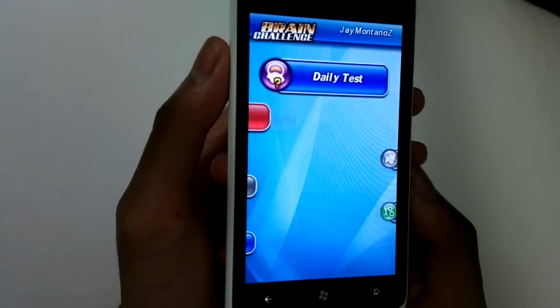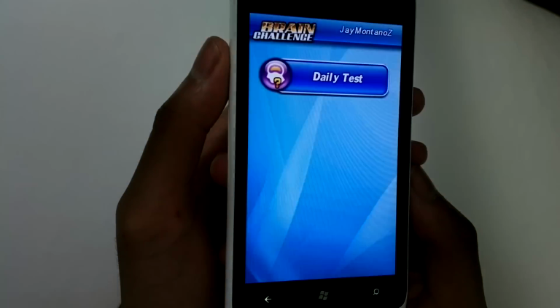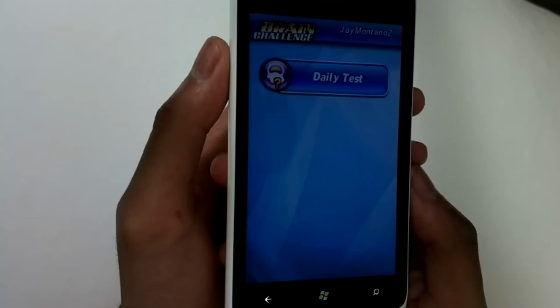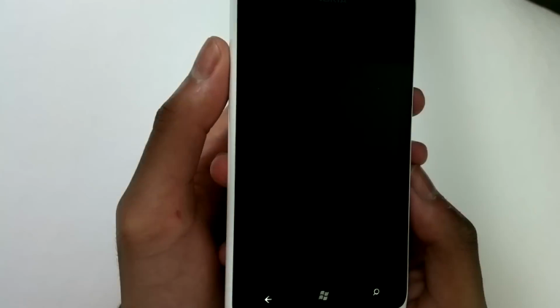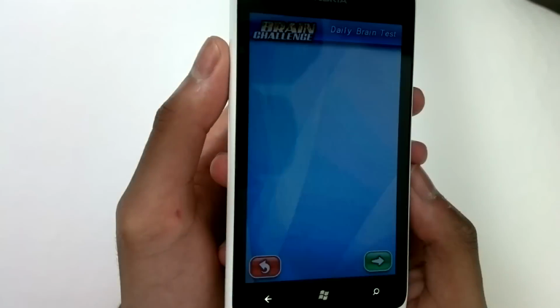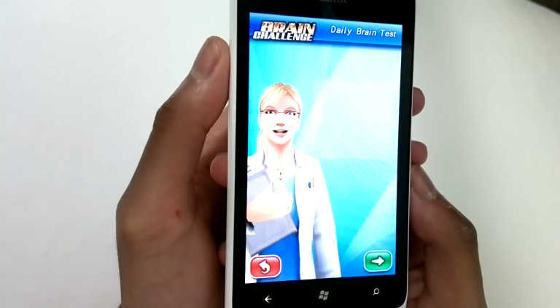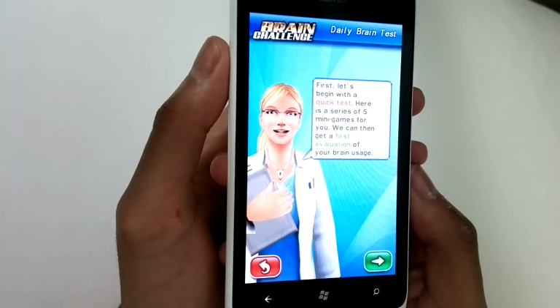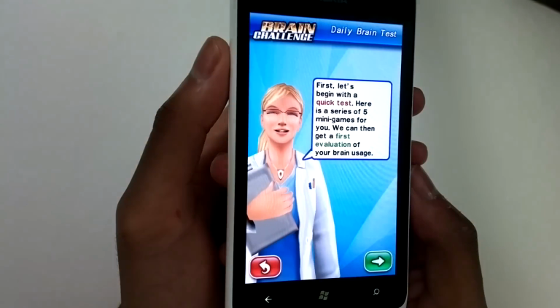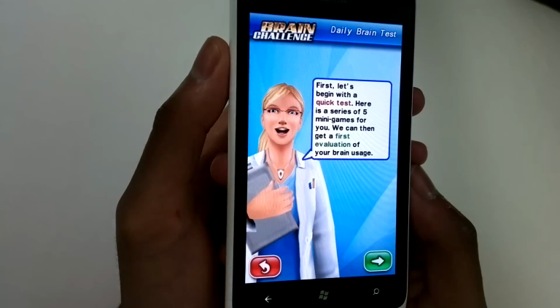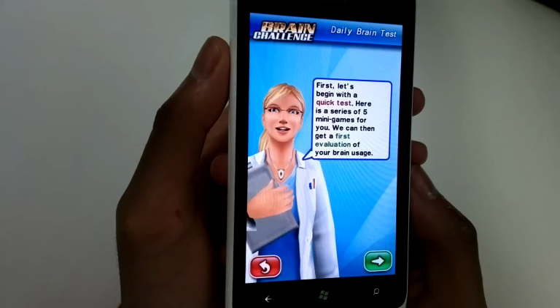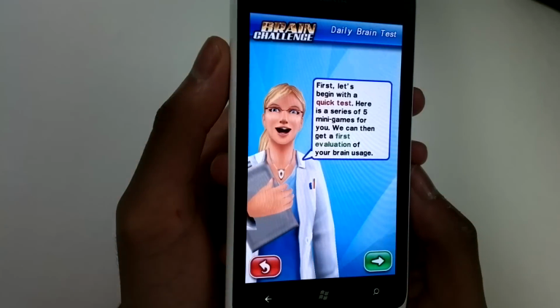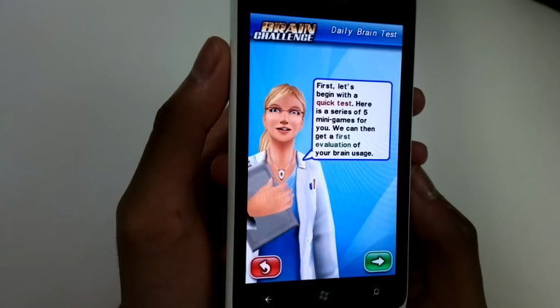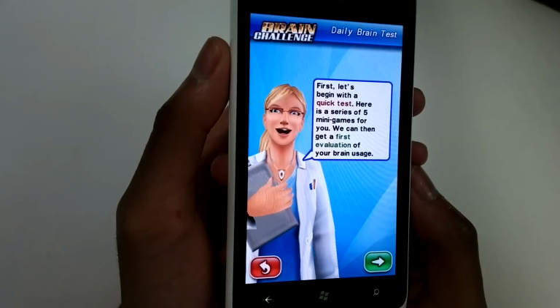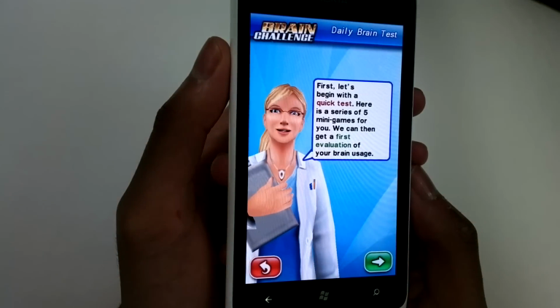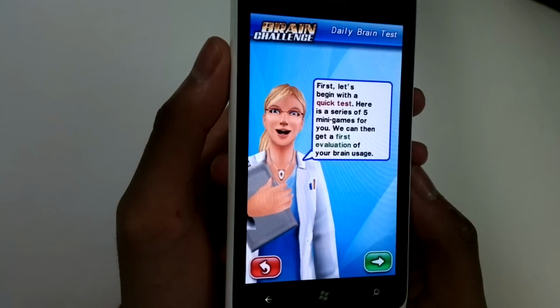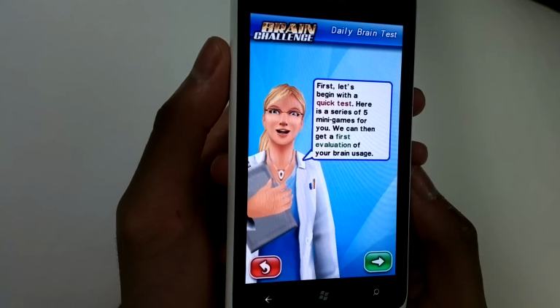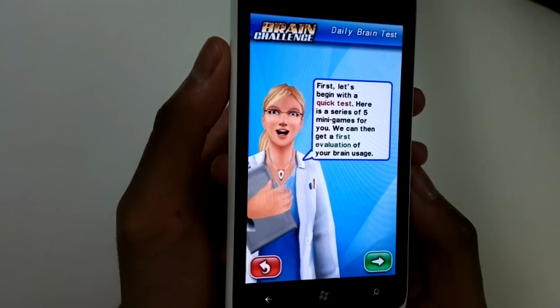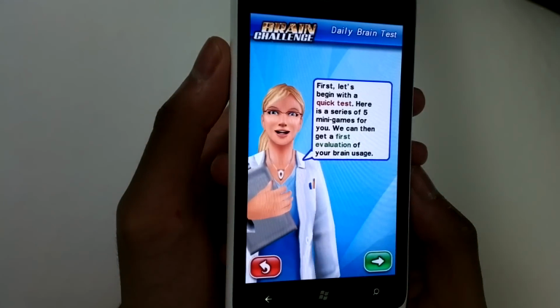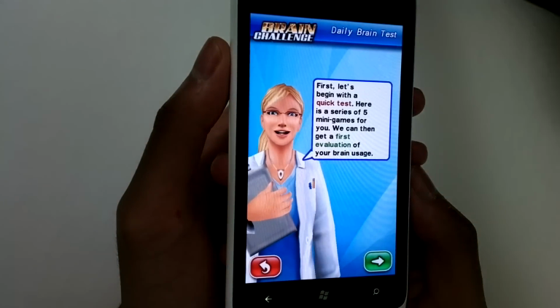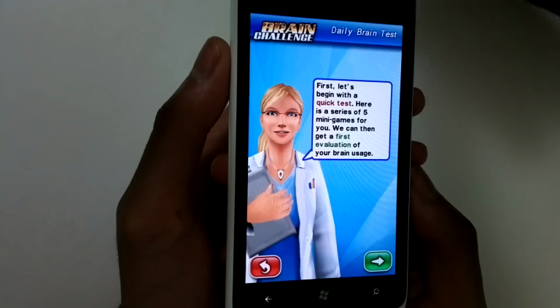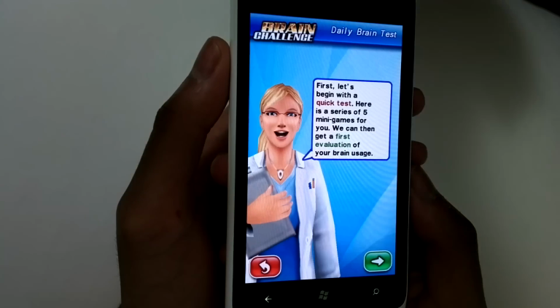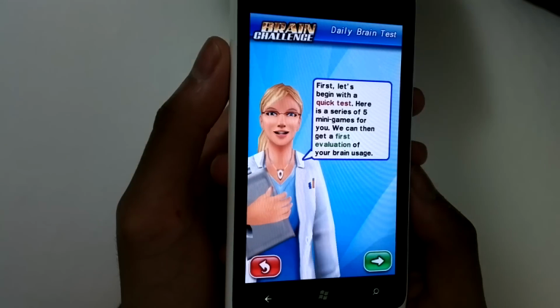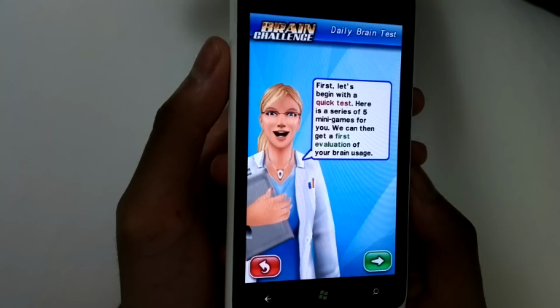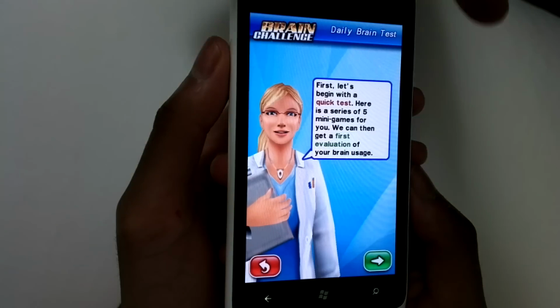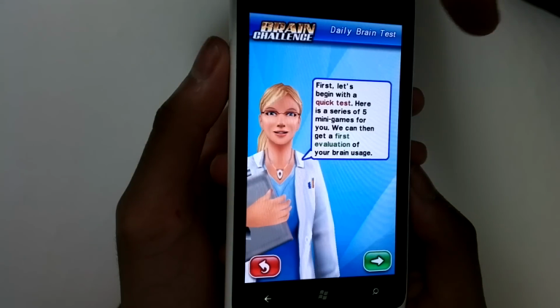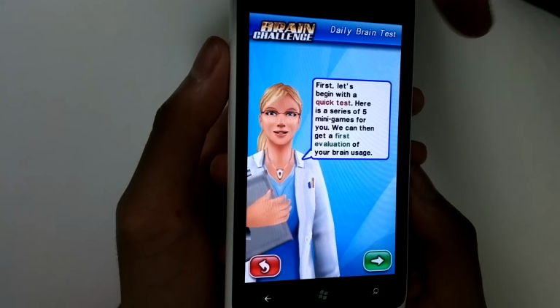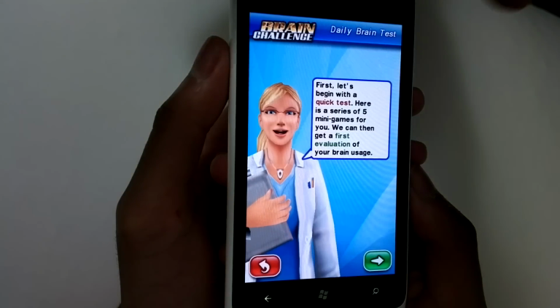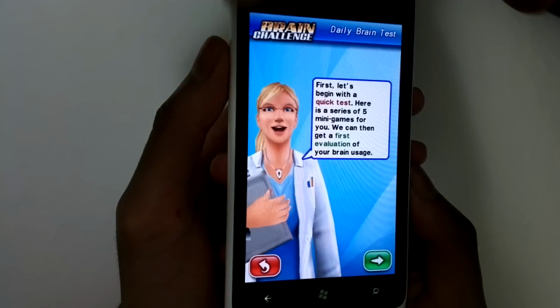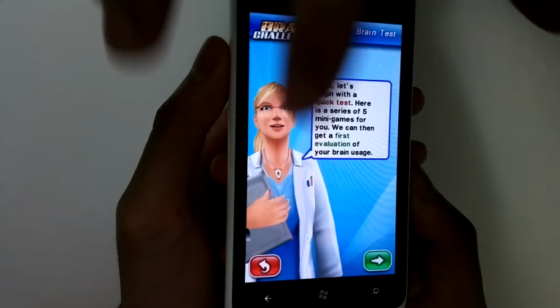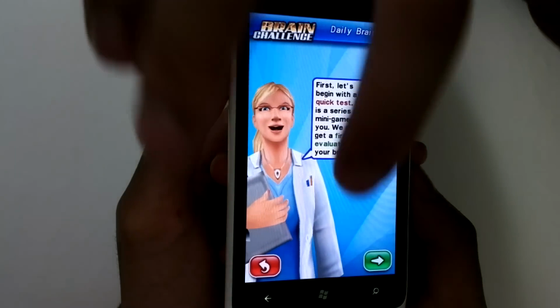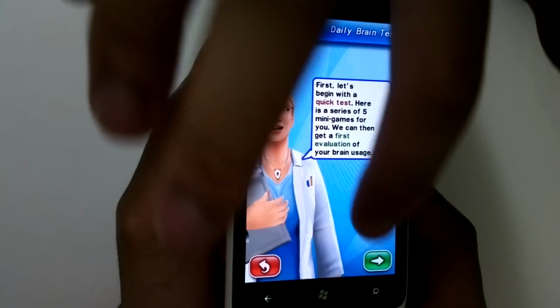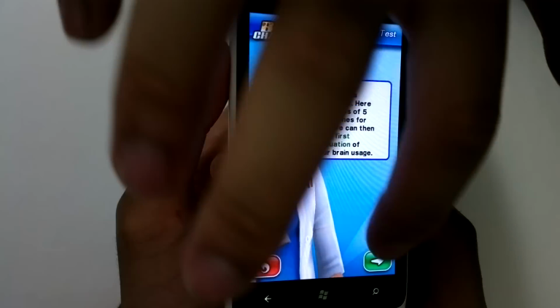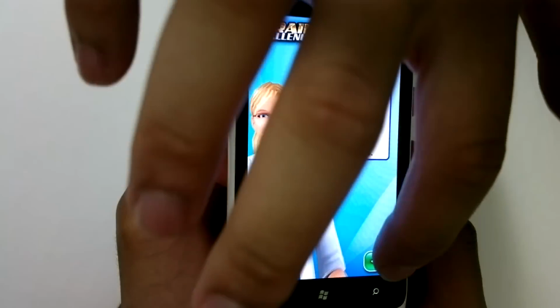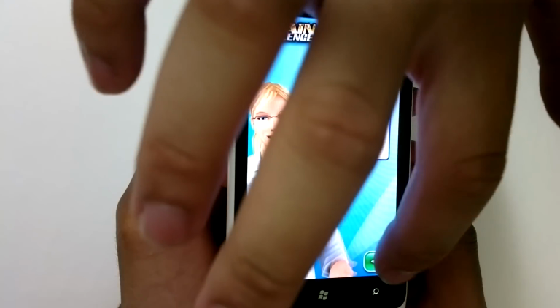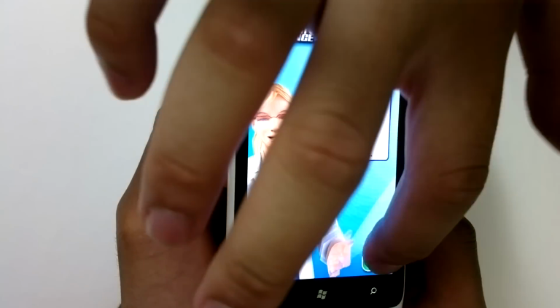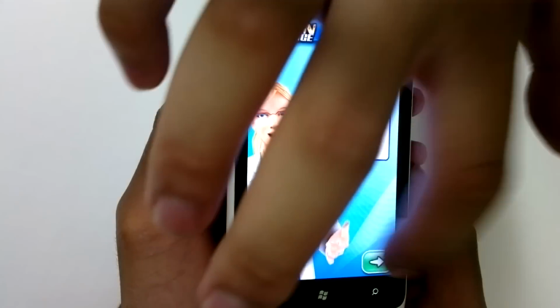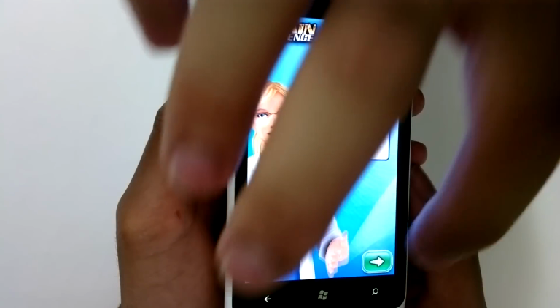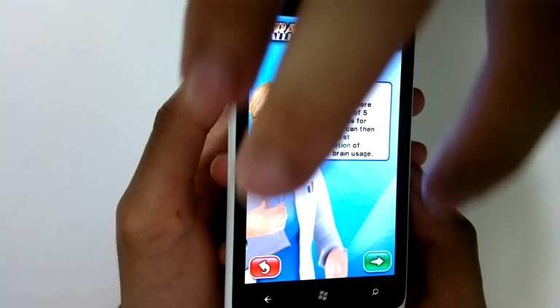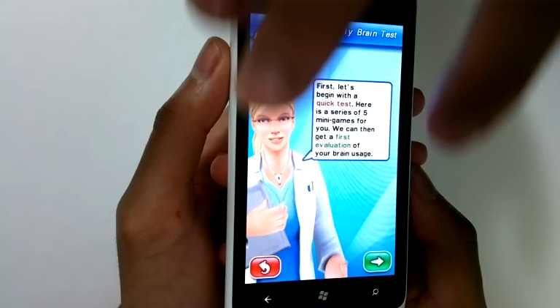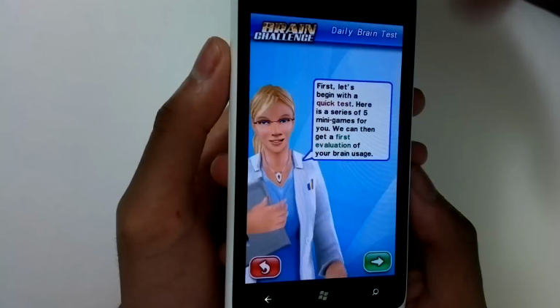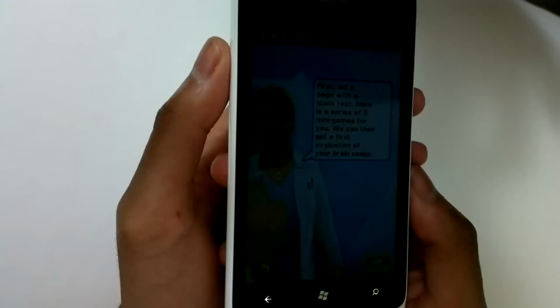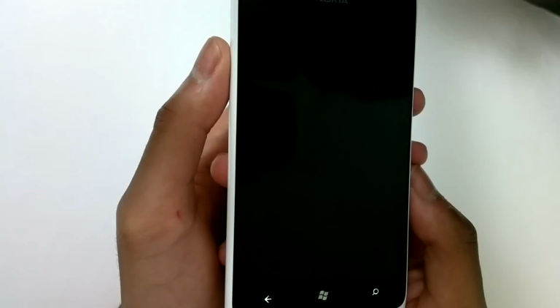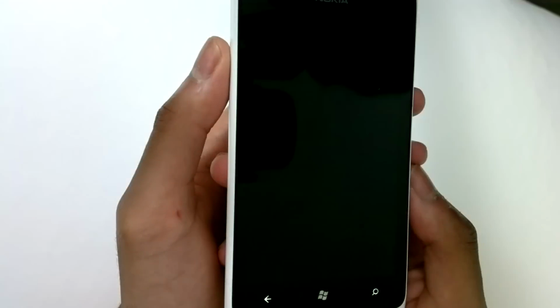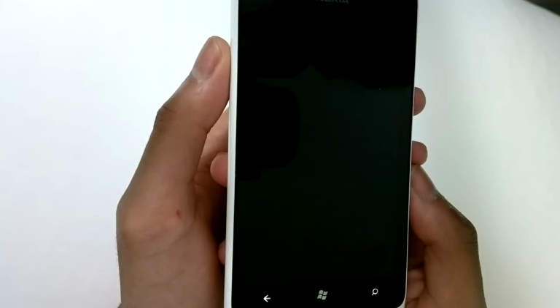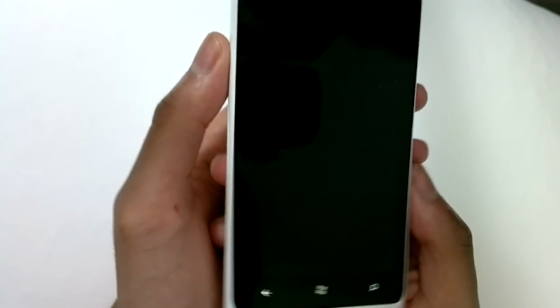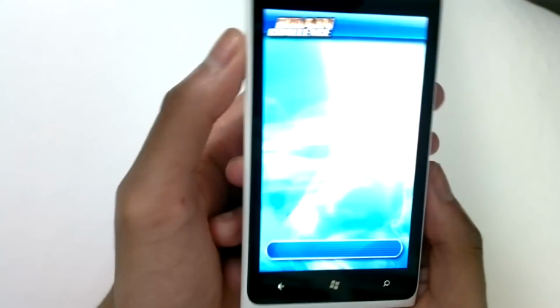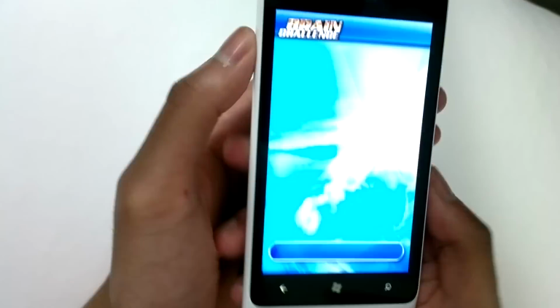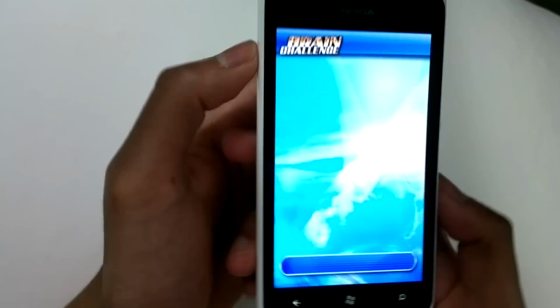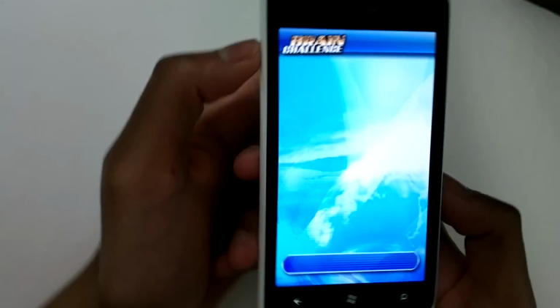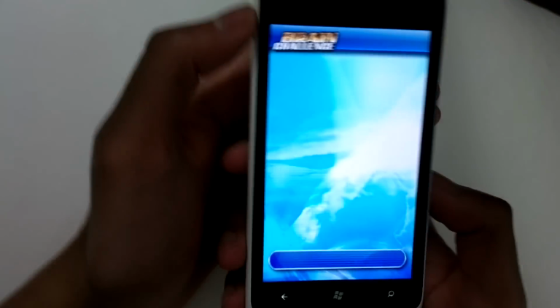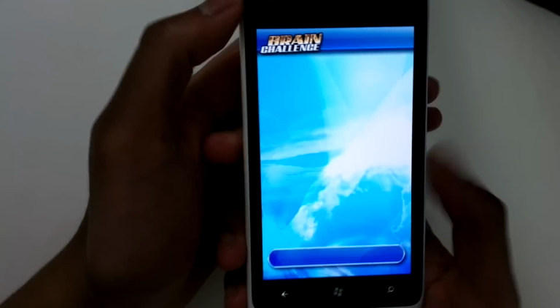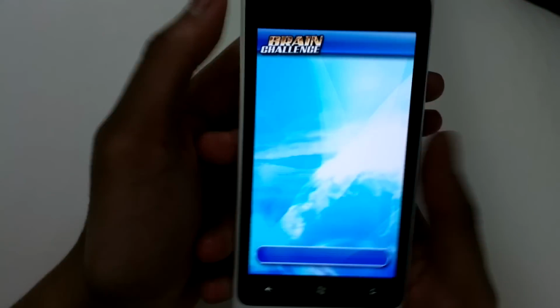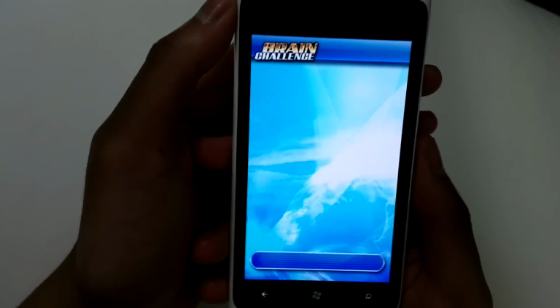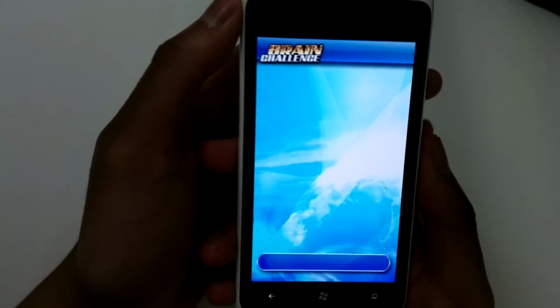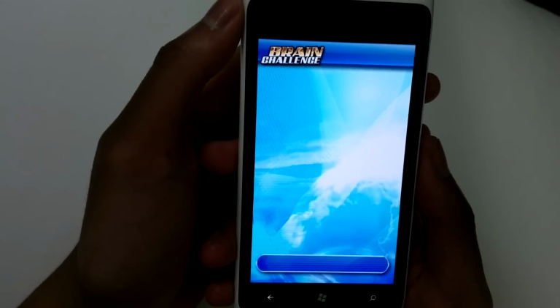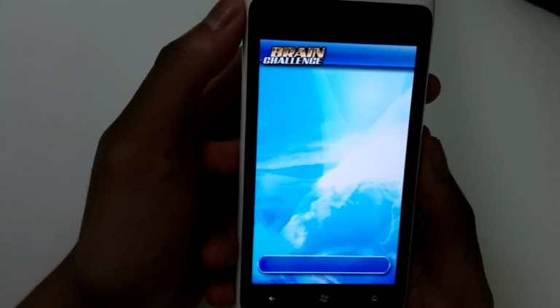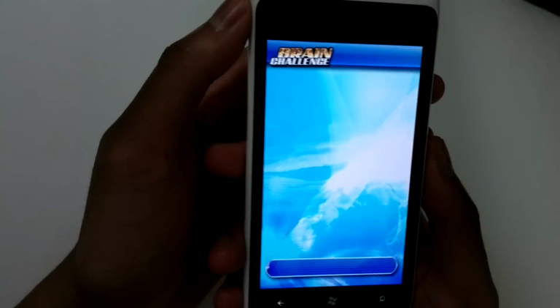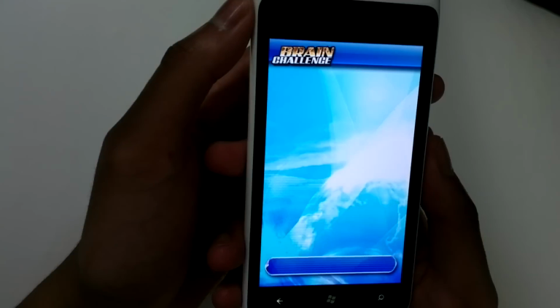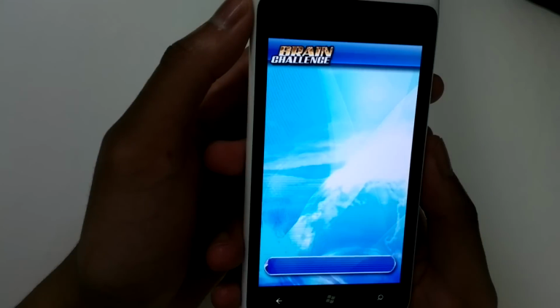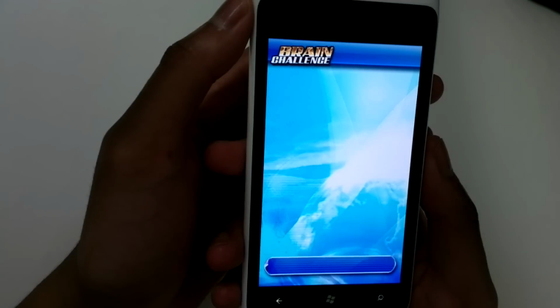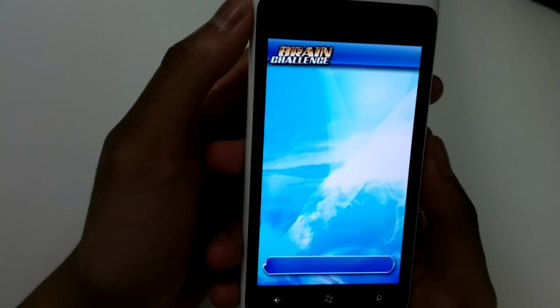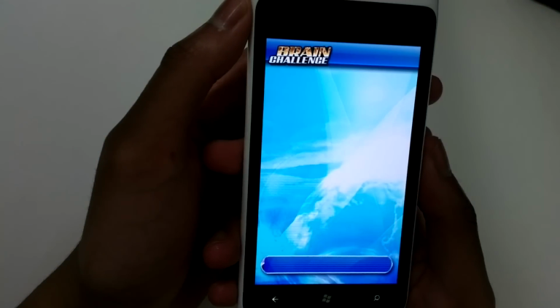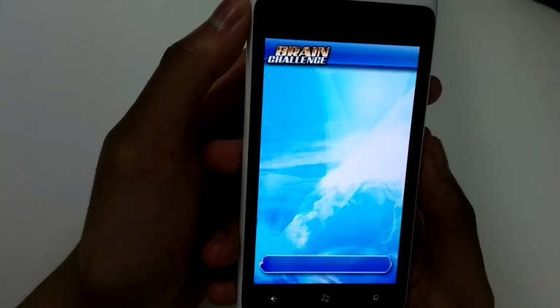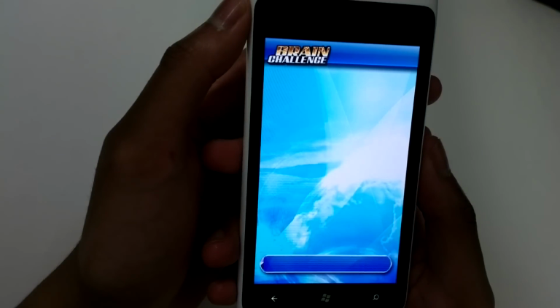Start the daily test. Just letting you know that David hasn't played this before, so this is the first time he's gonna get to play this.